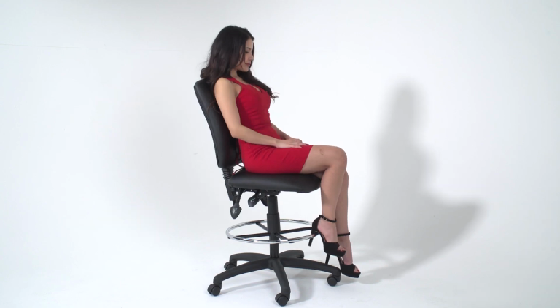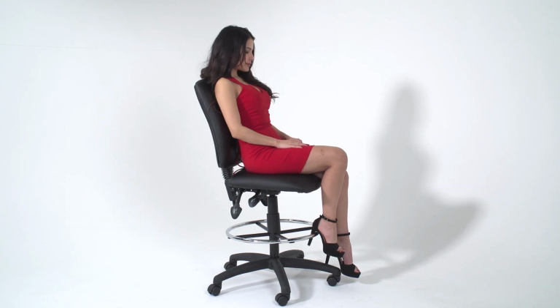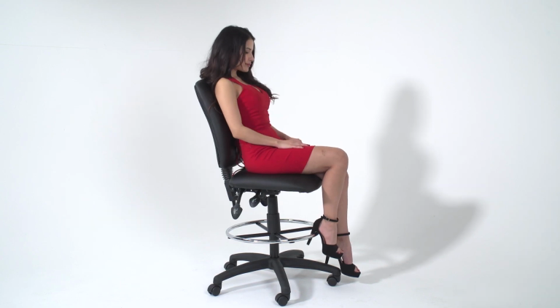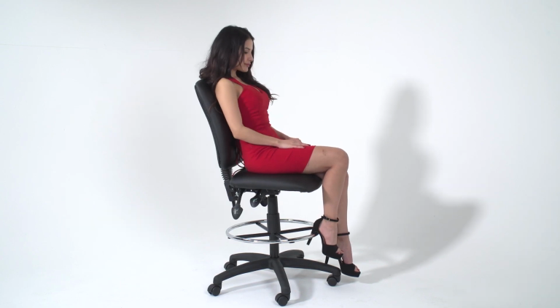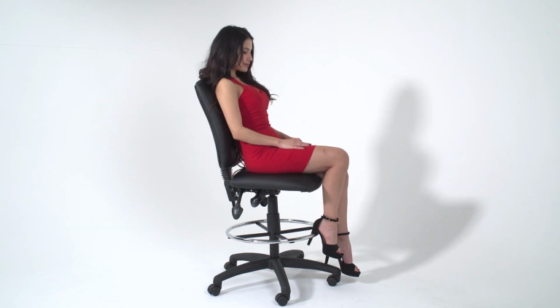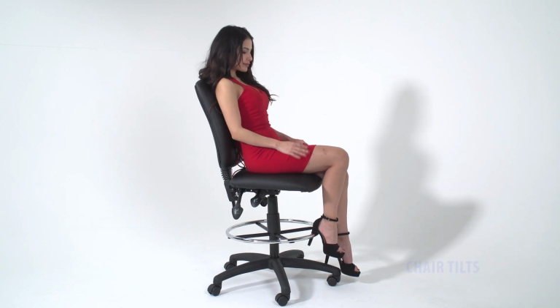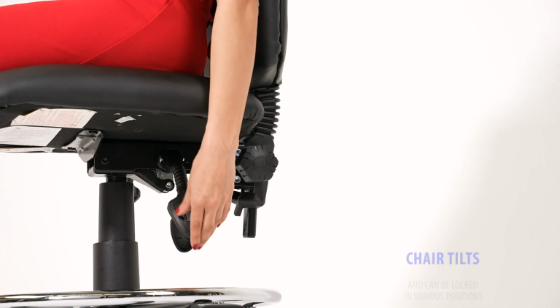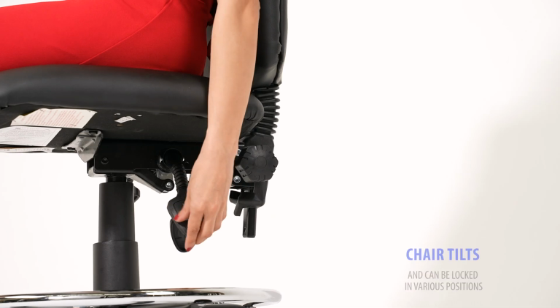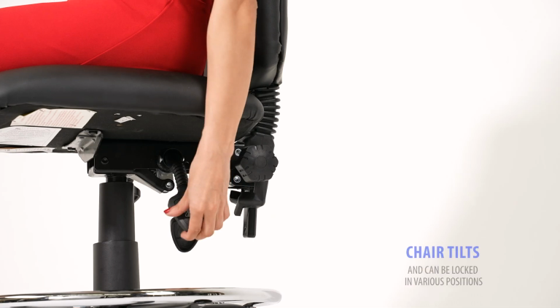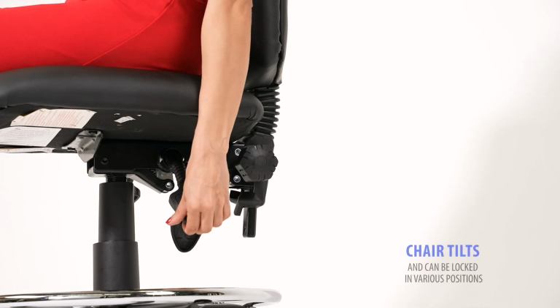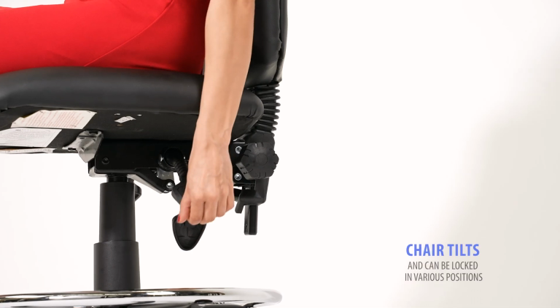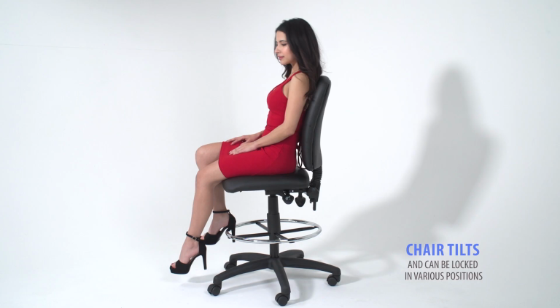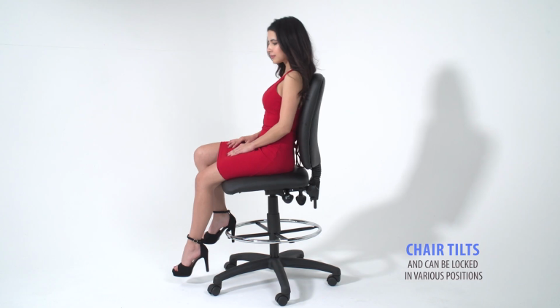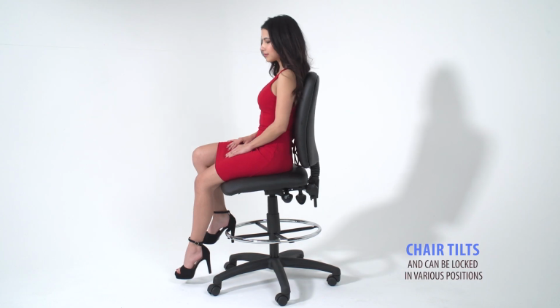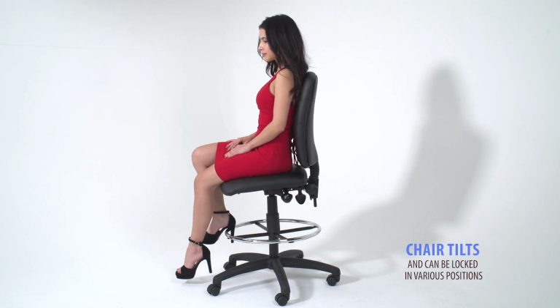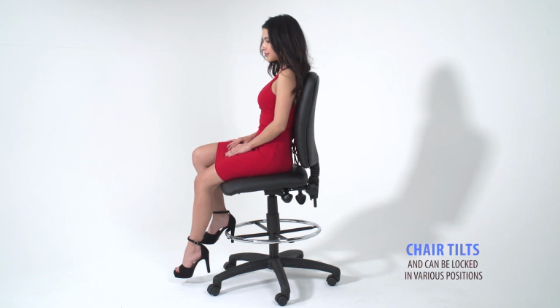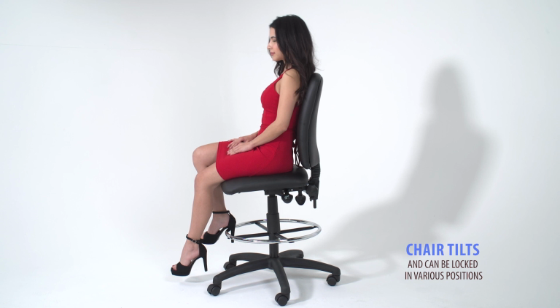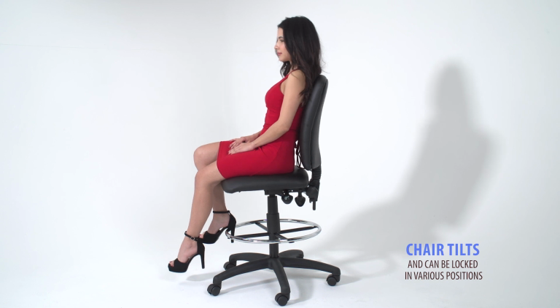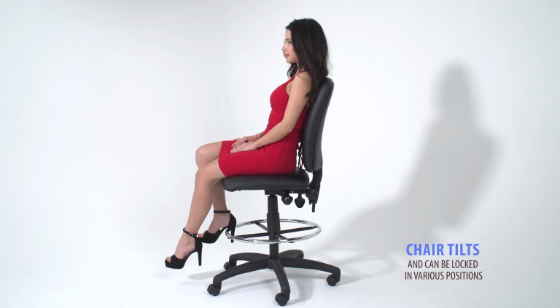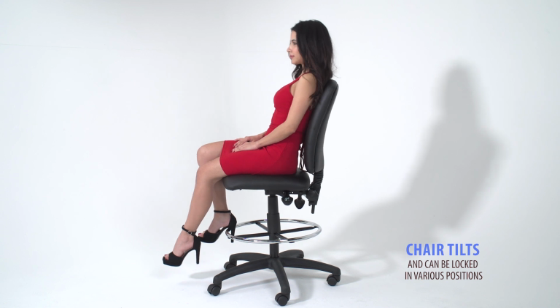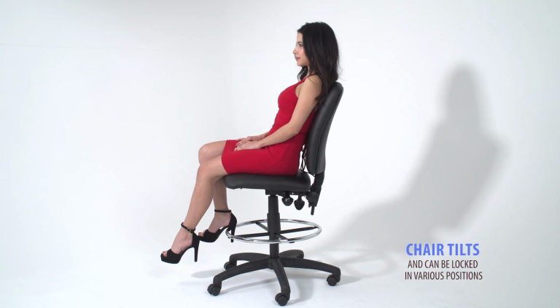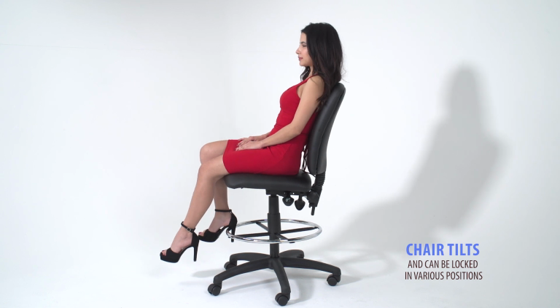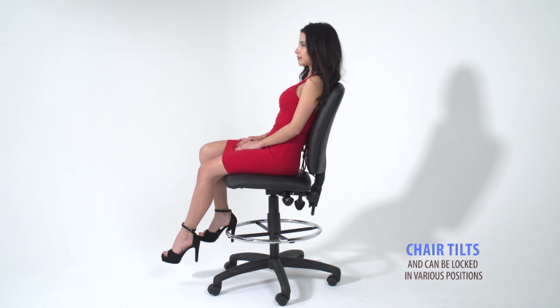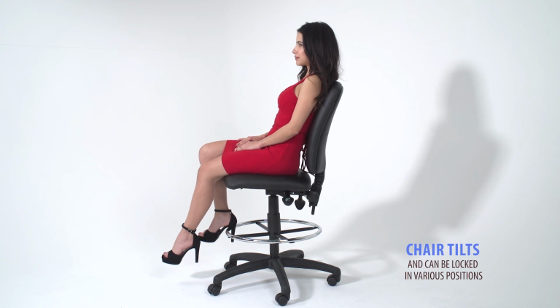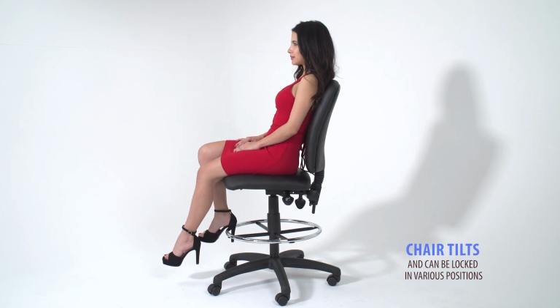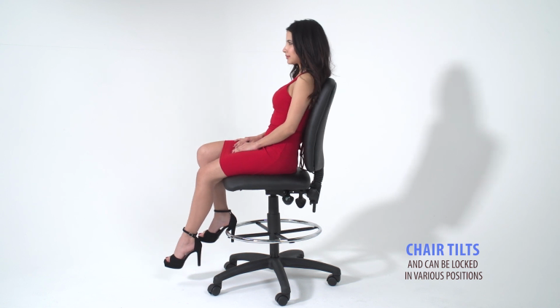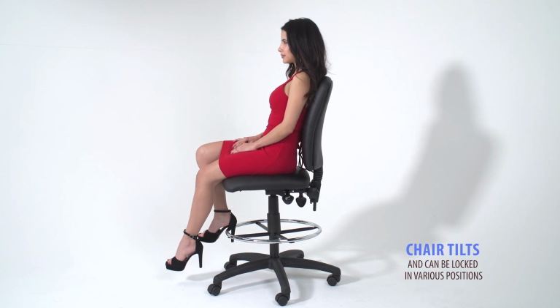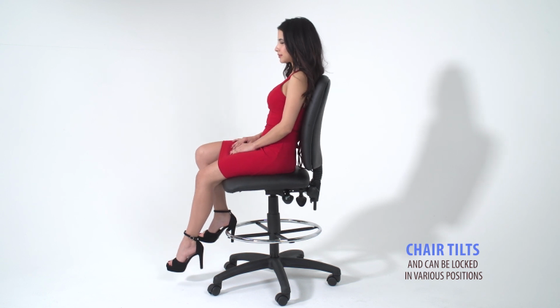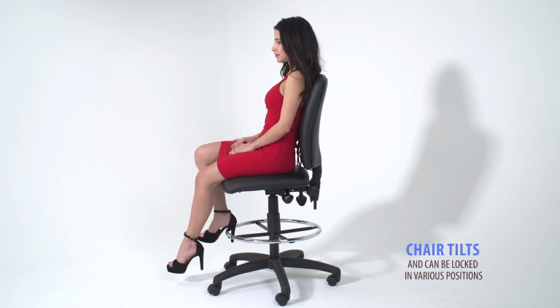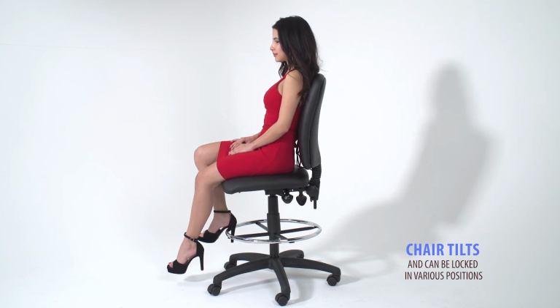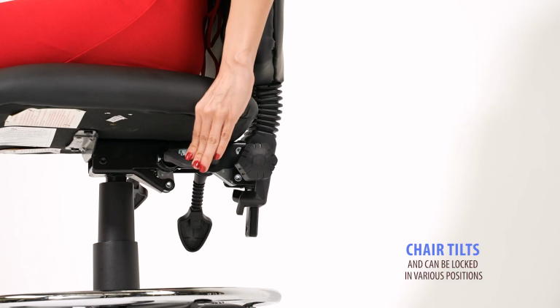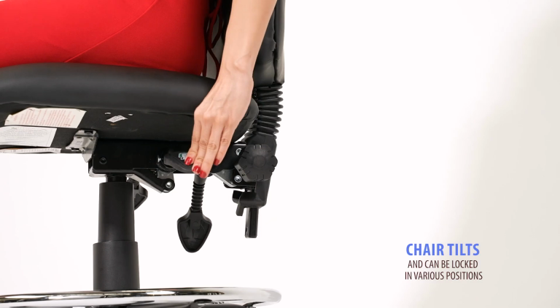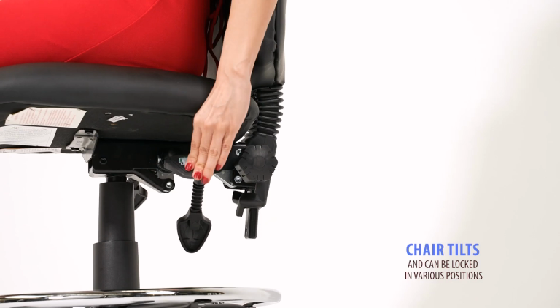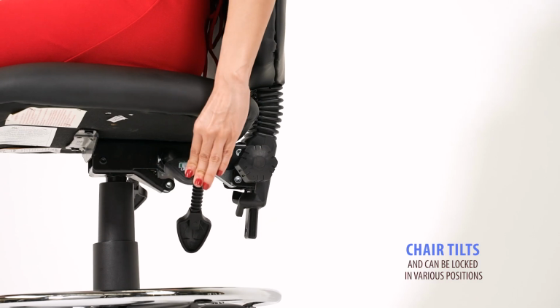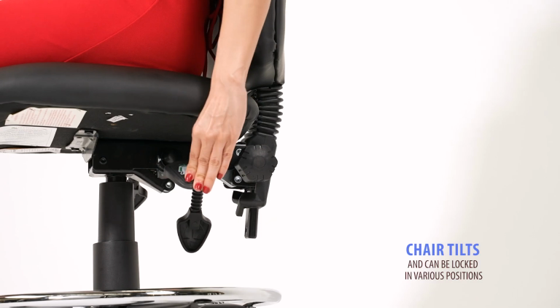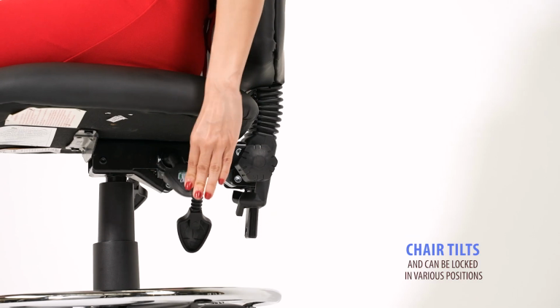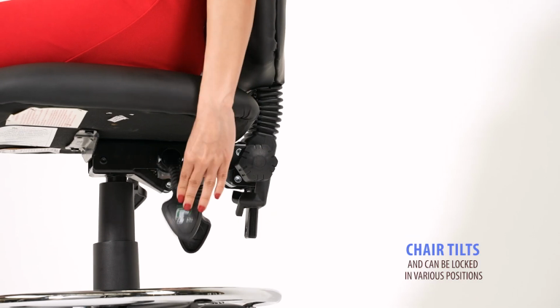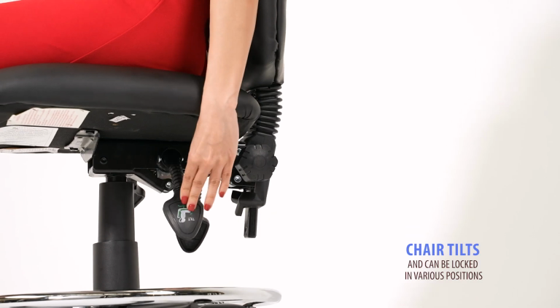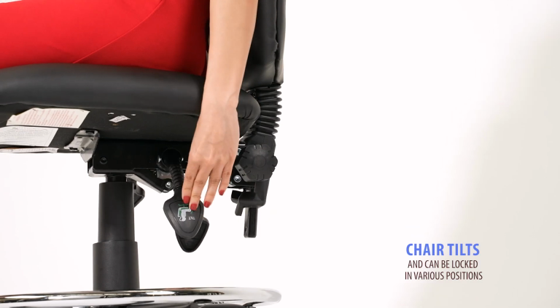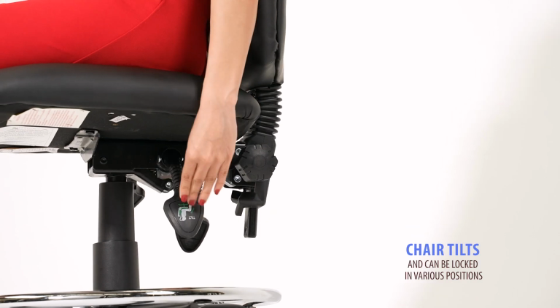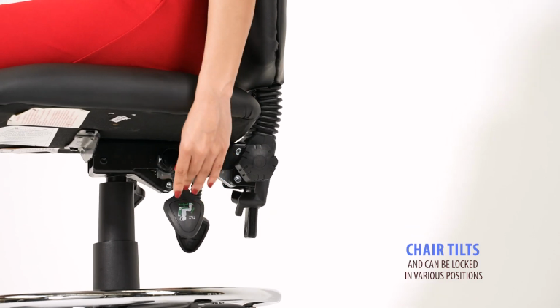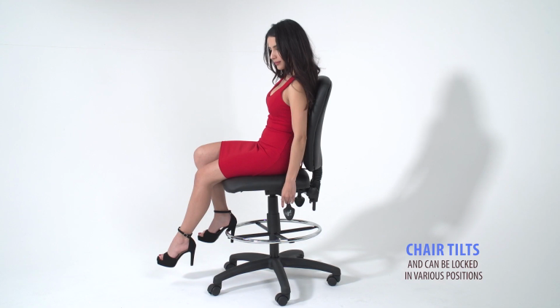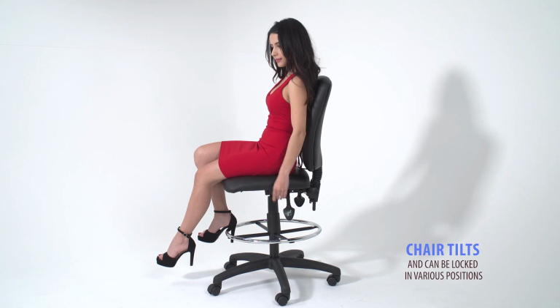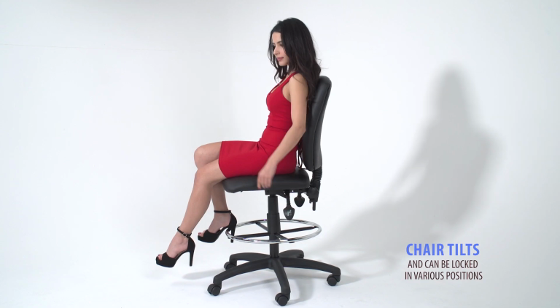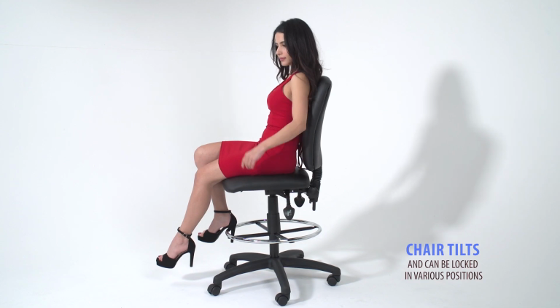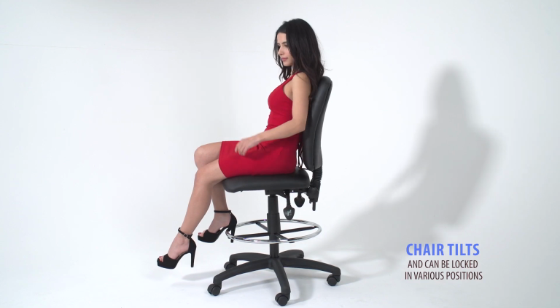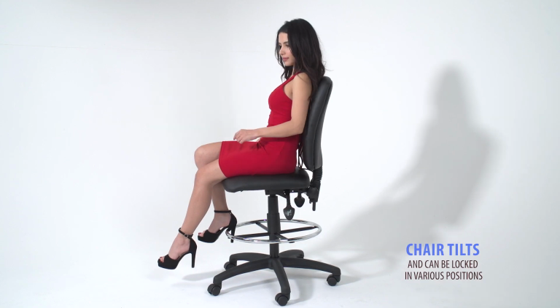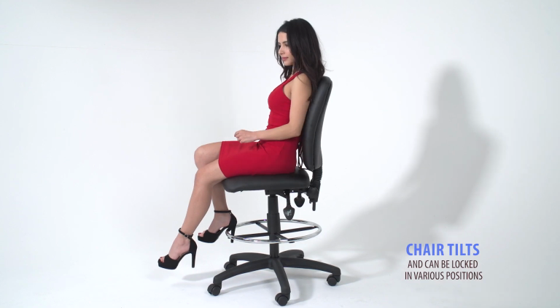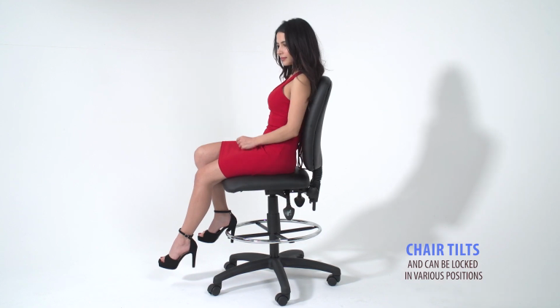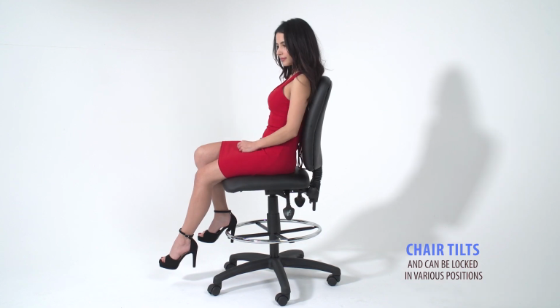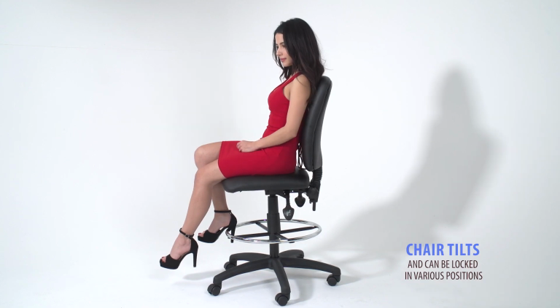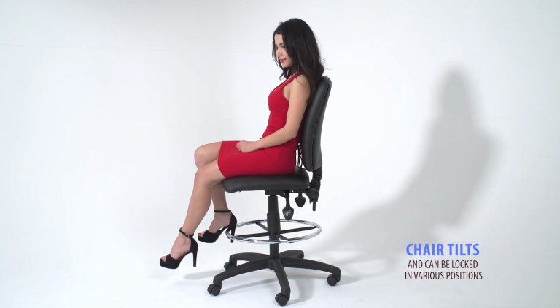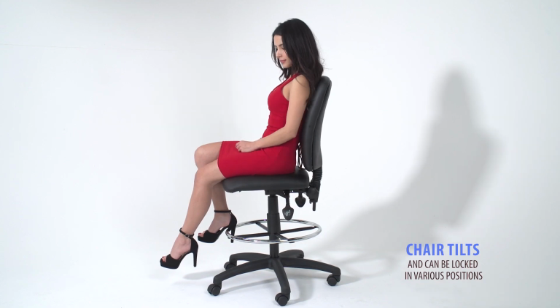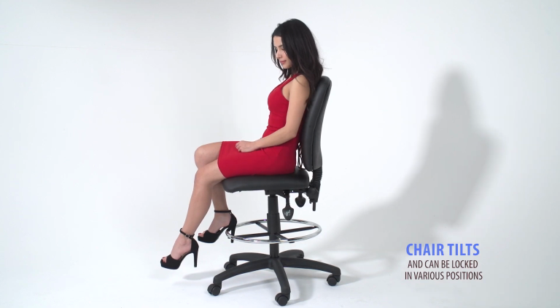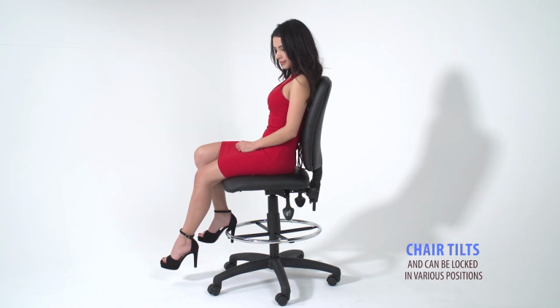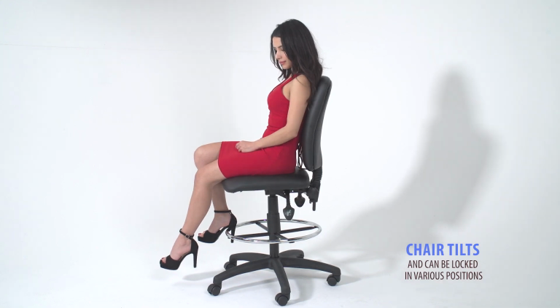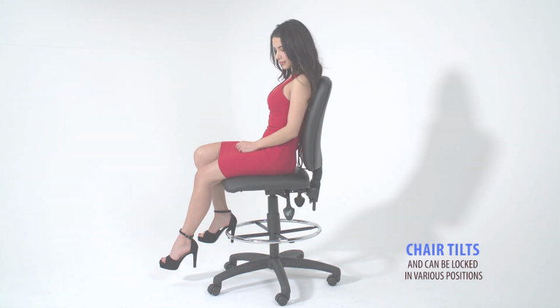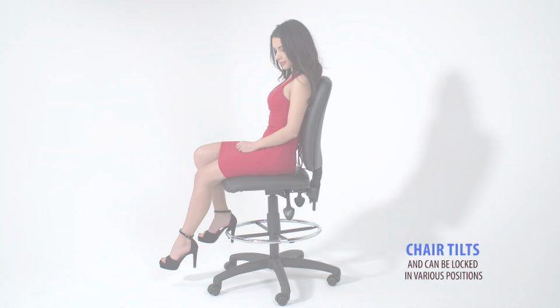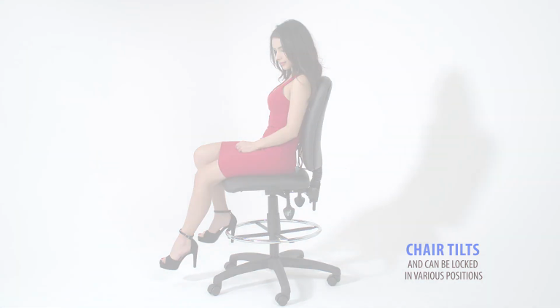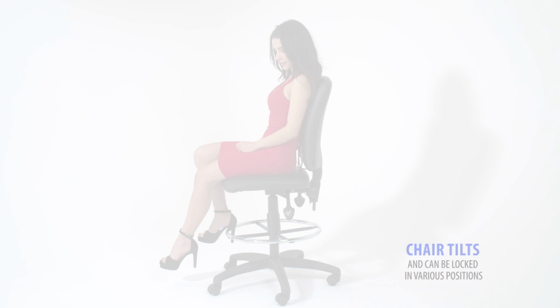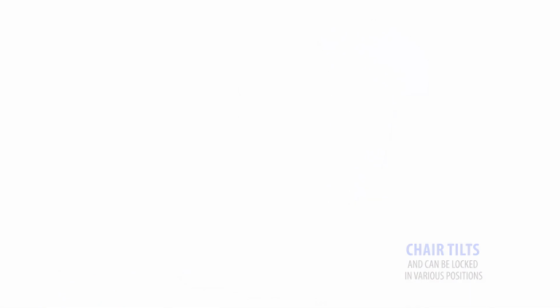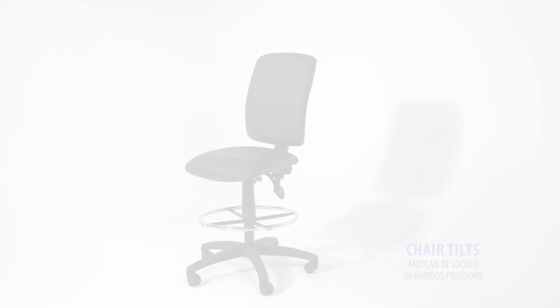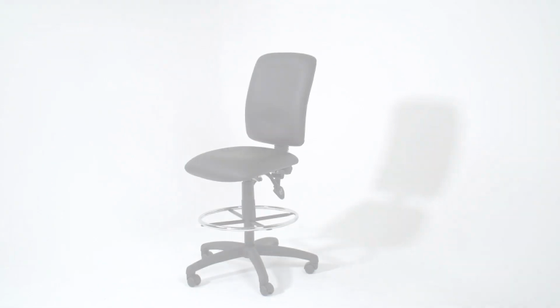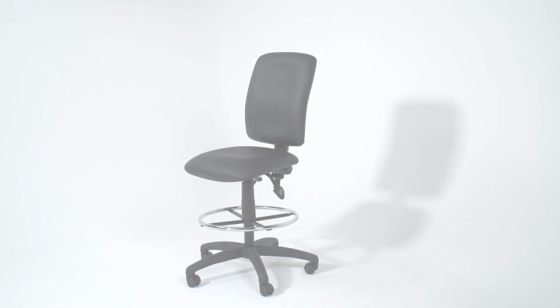Pull the third paddle up to allow the chair to tilt. Push the handle down to lock the chair into the desired position.